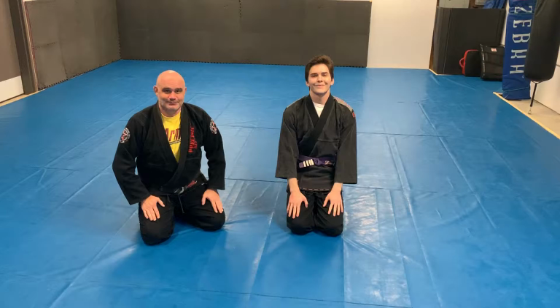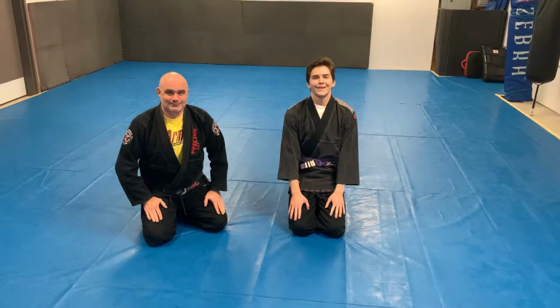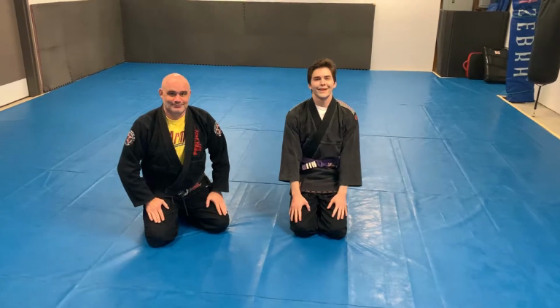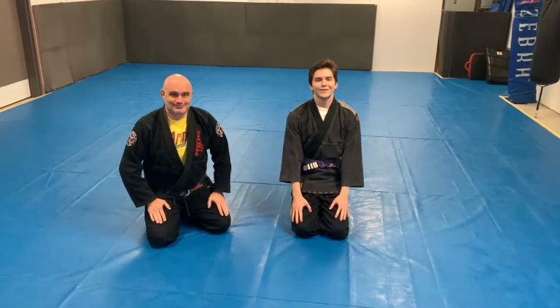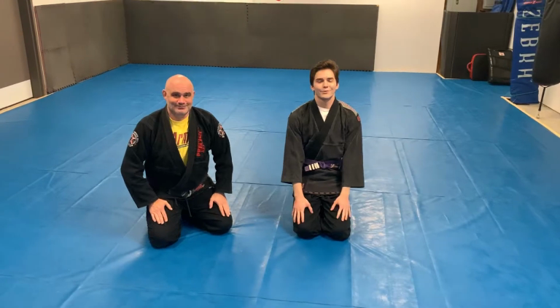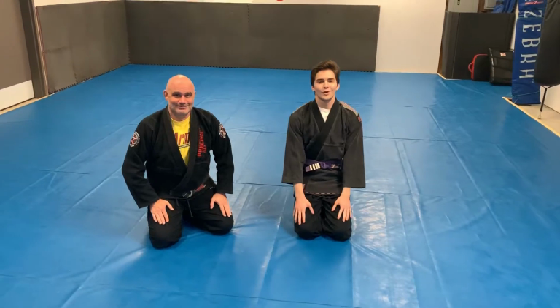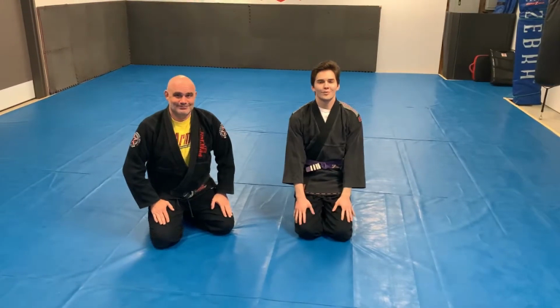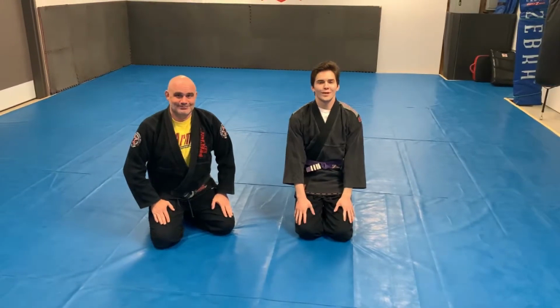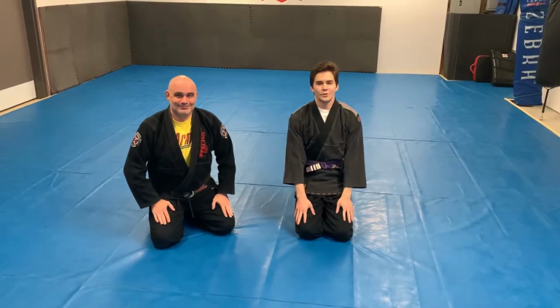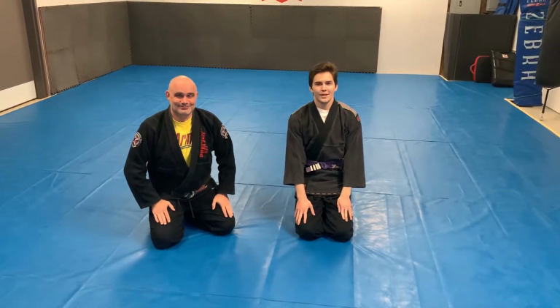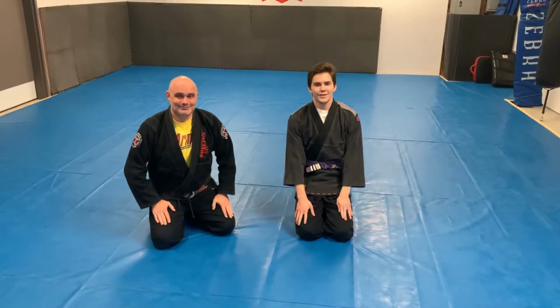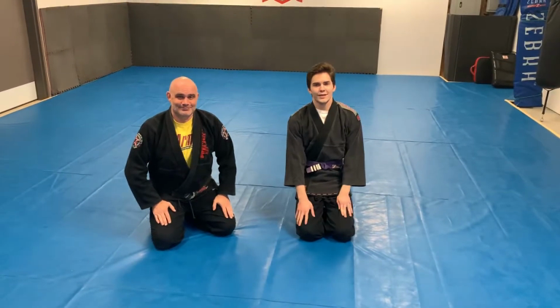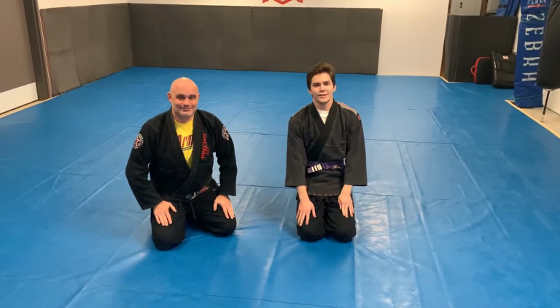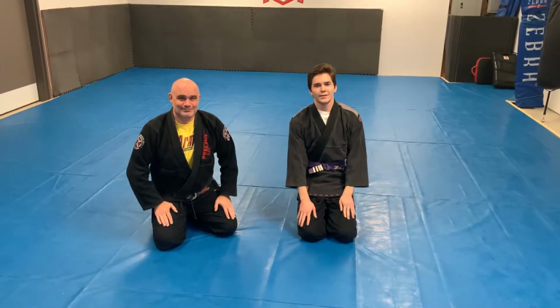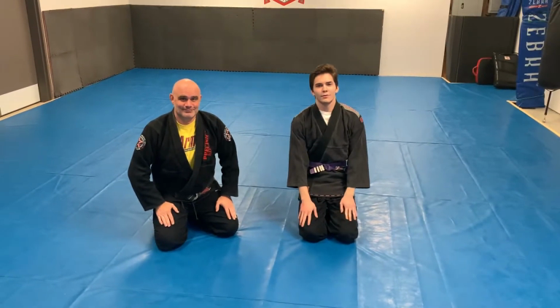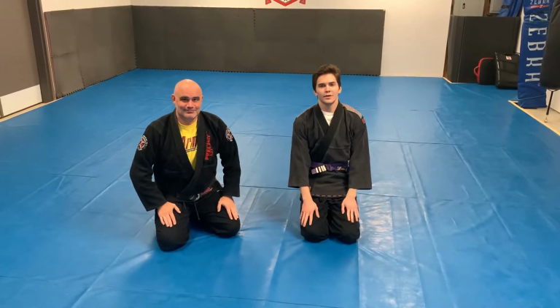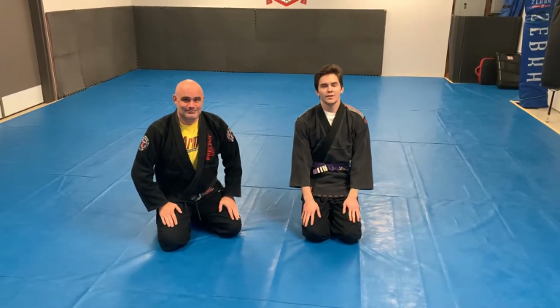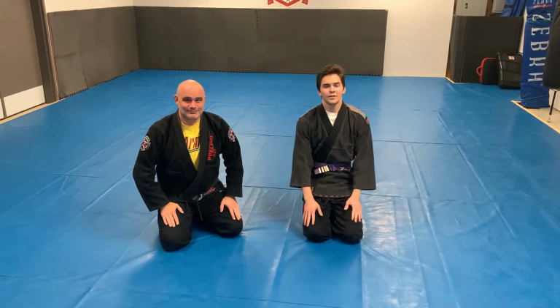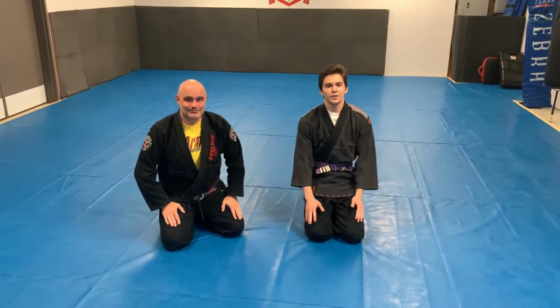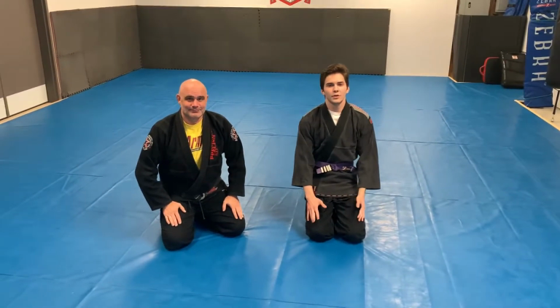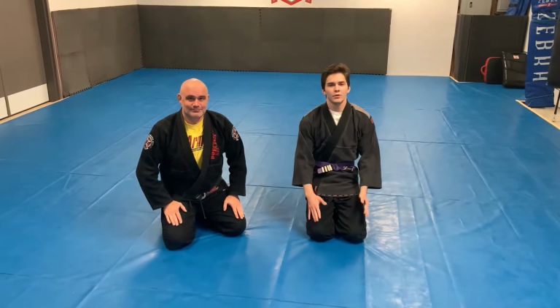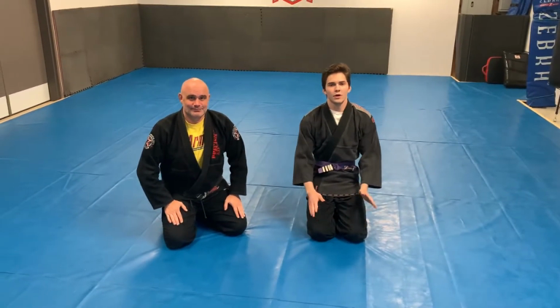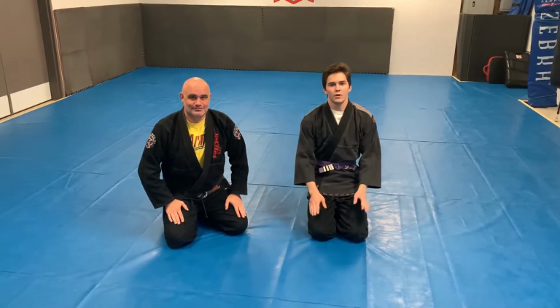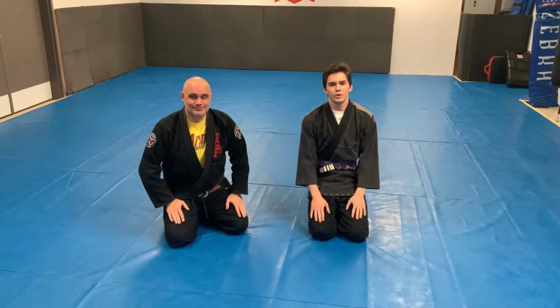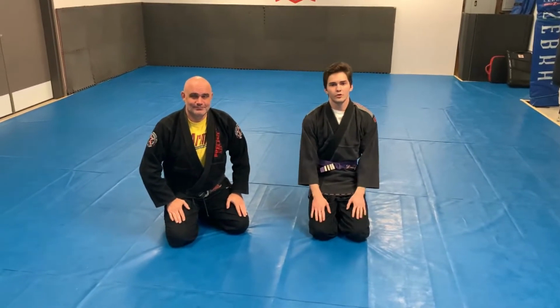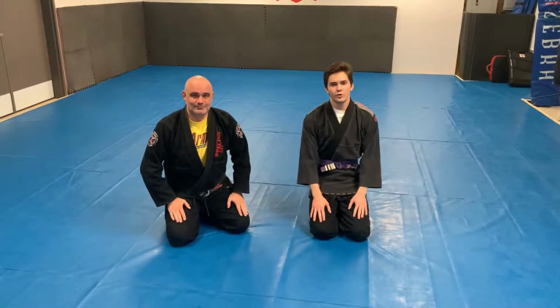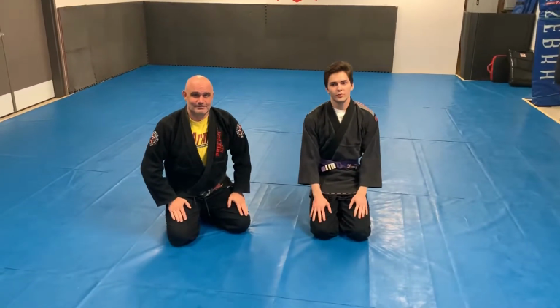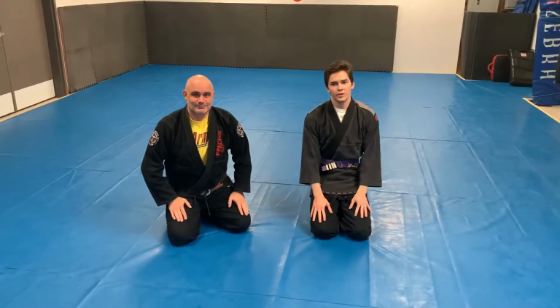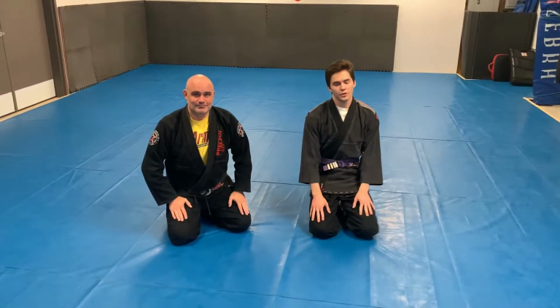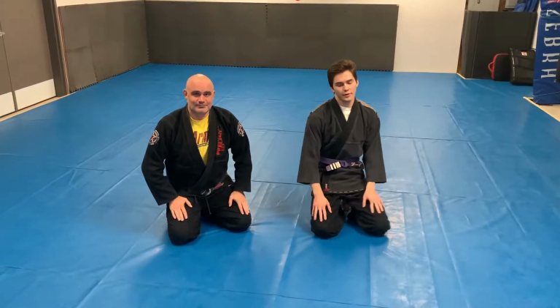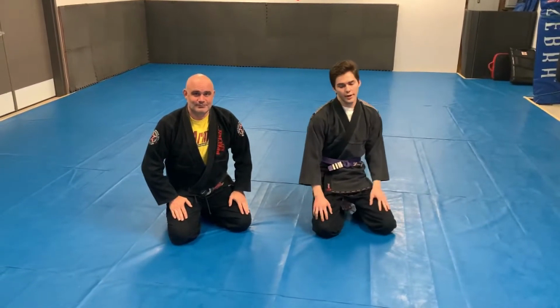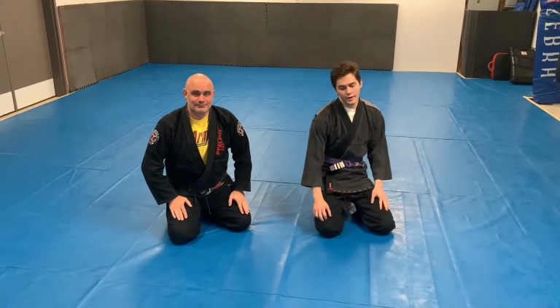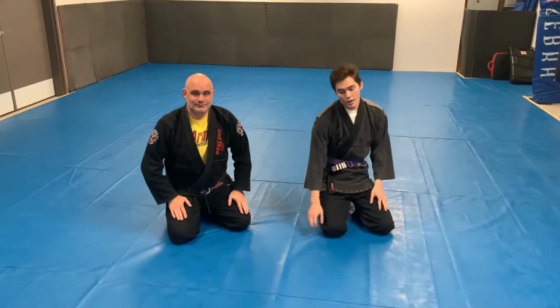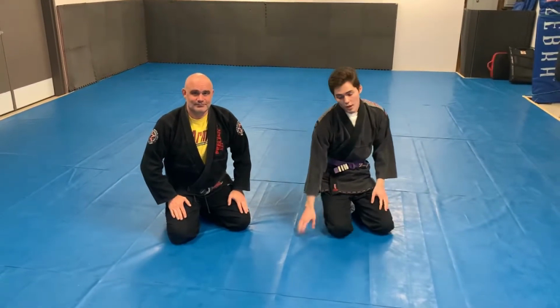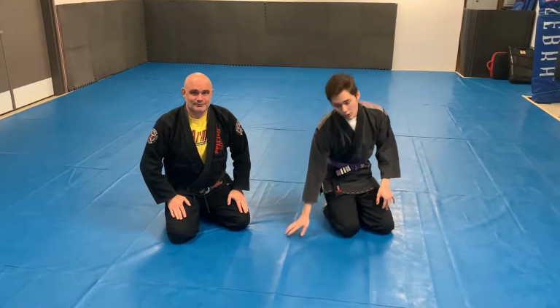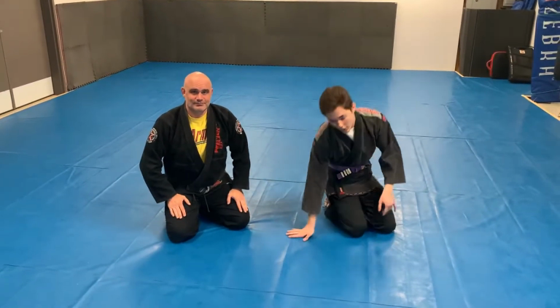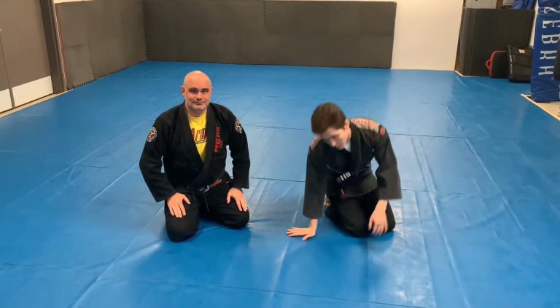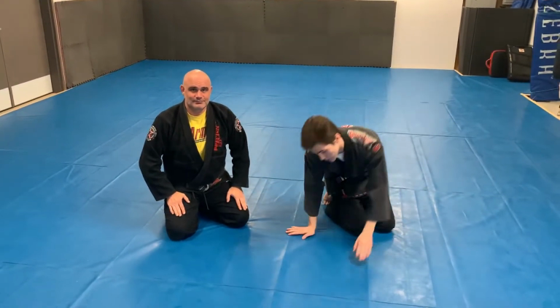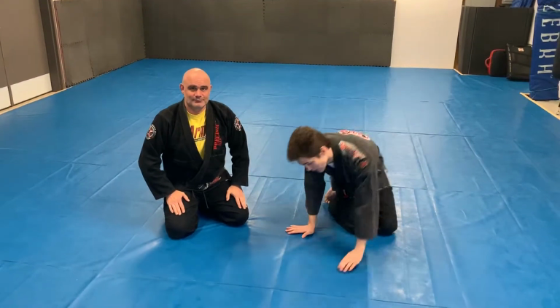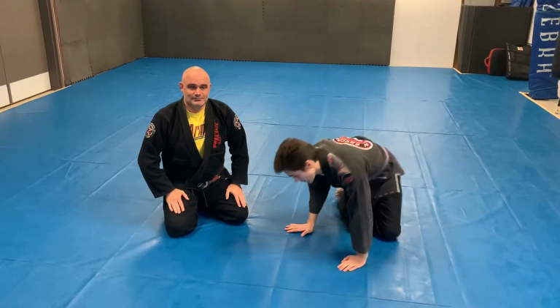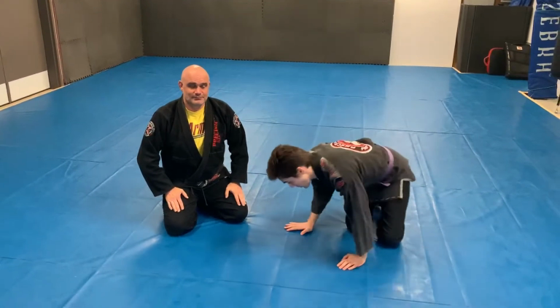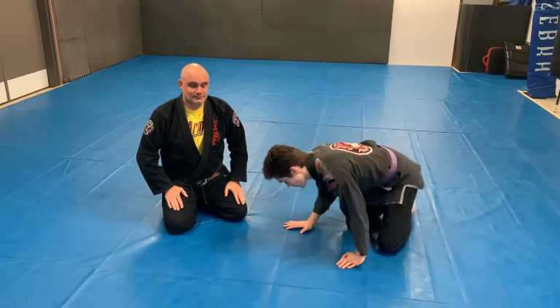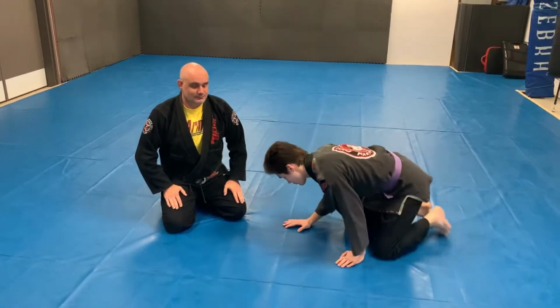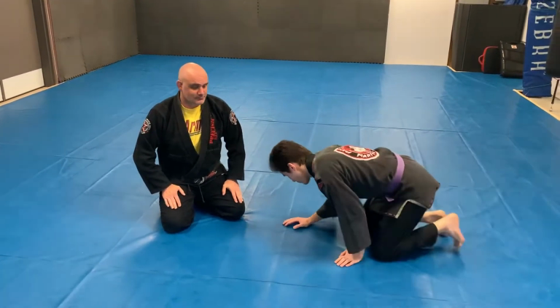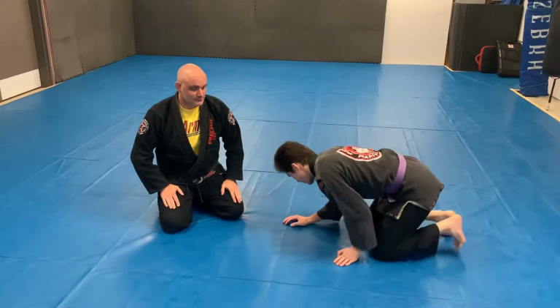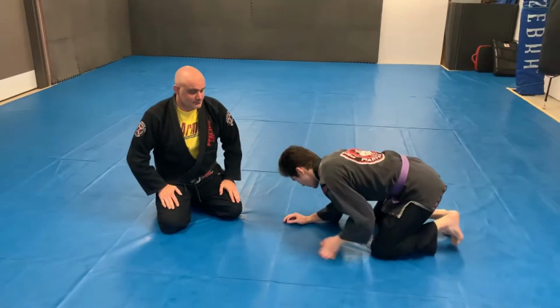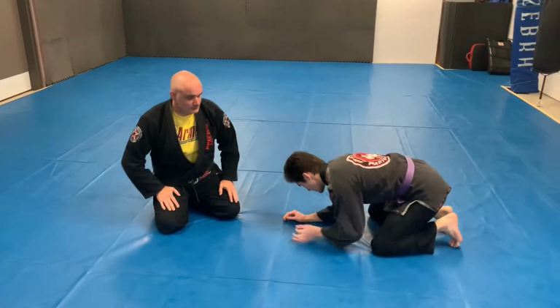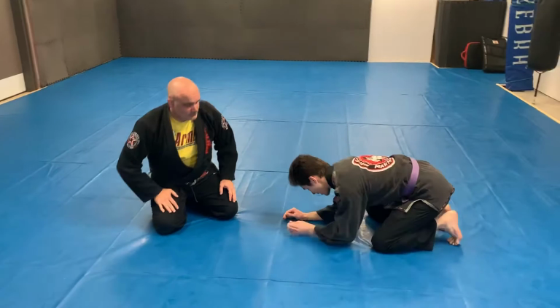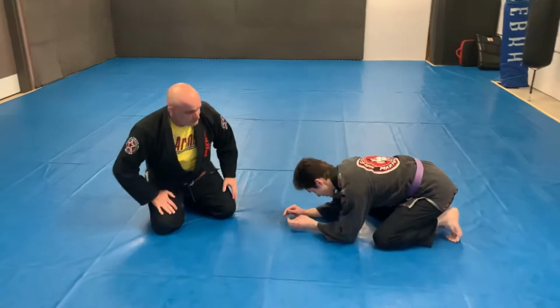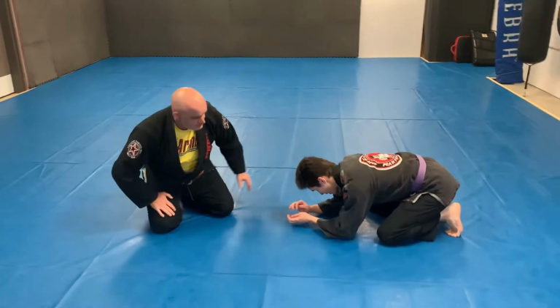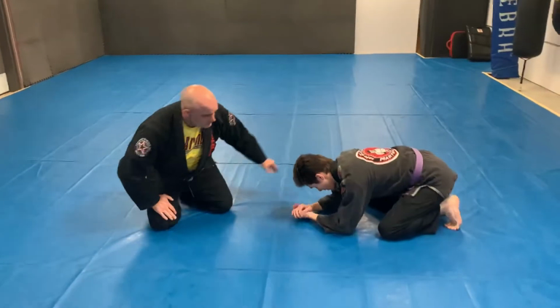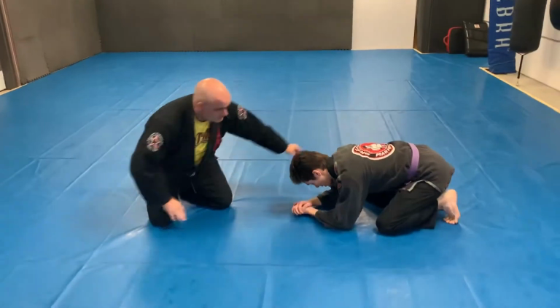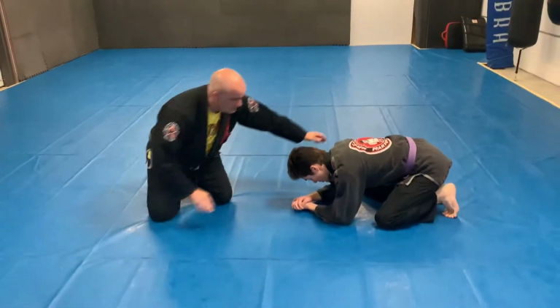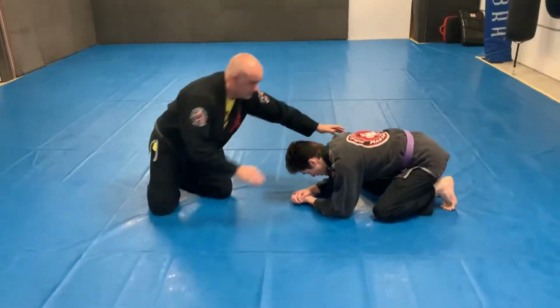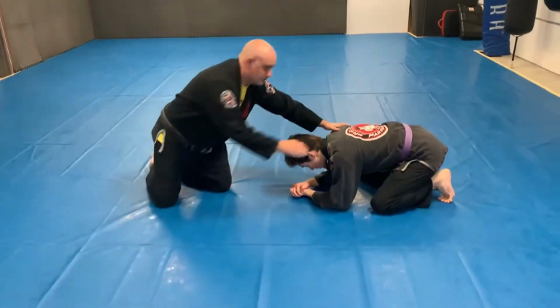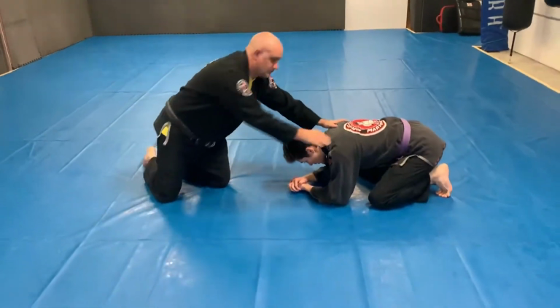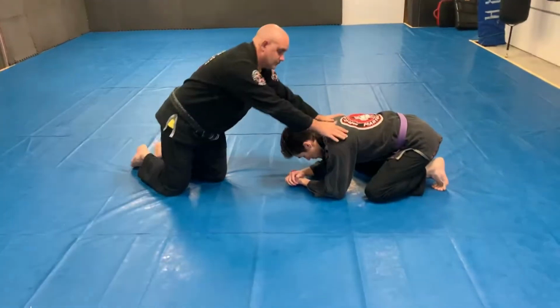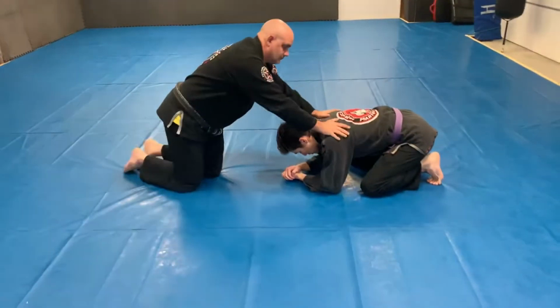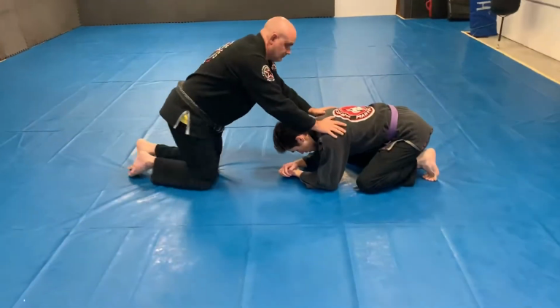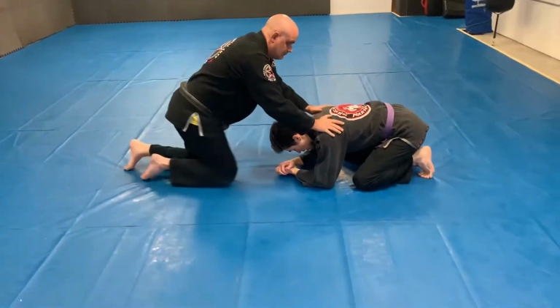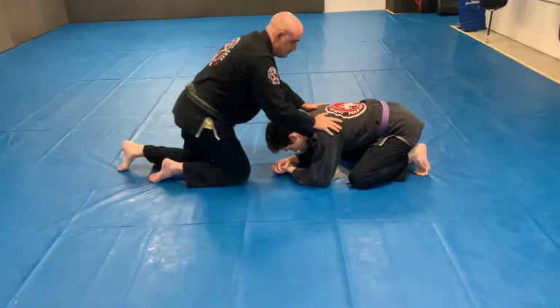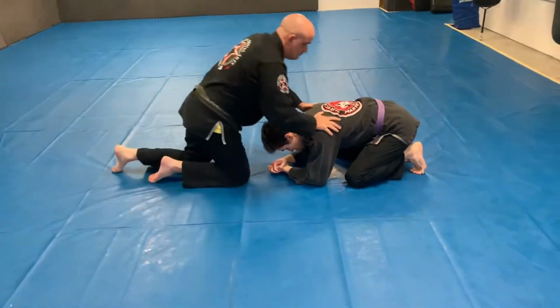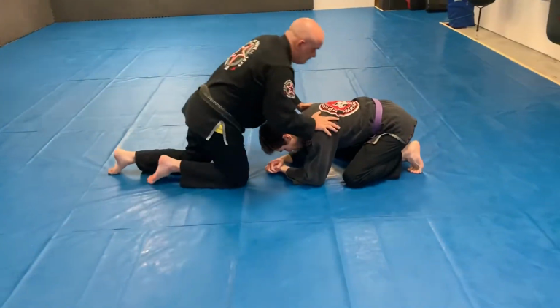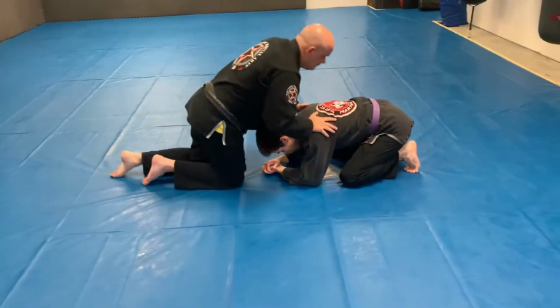Hey guys, welcome back to our kid's lesson. We're going to continue on our turtle position. I'm on bottom turtle.